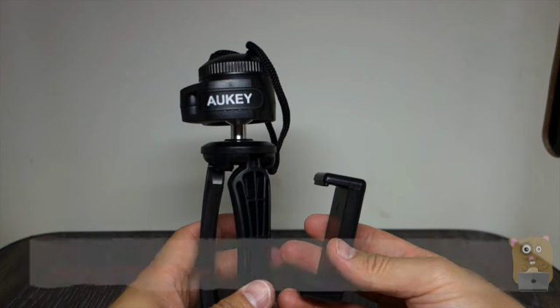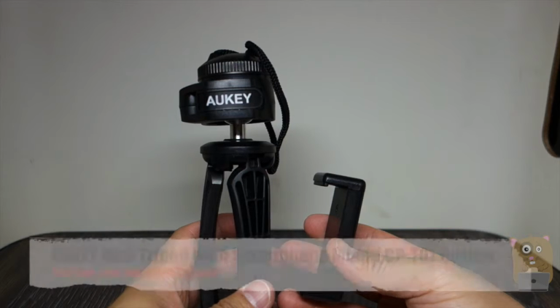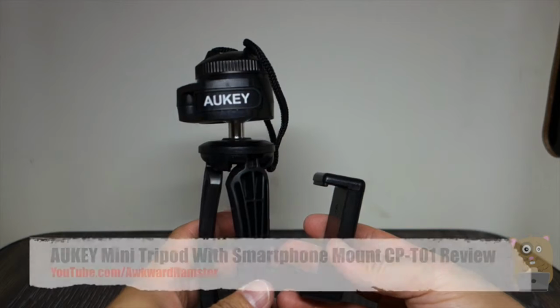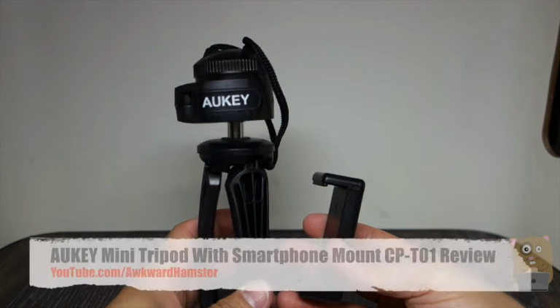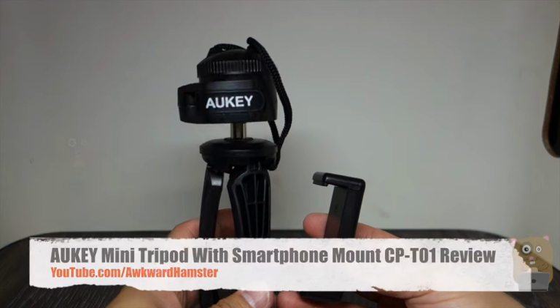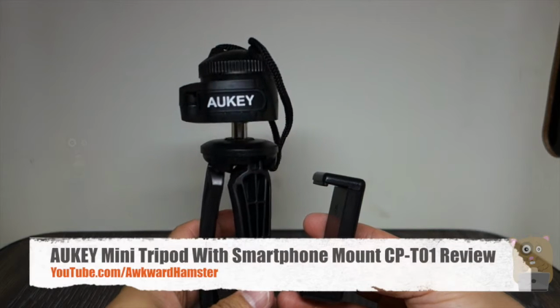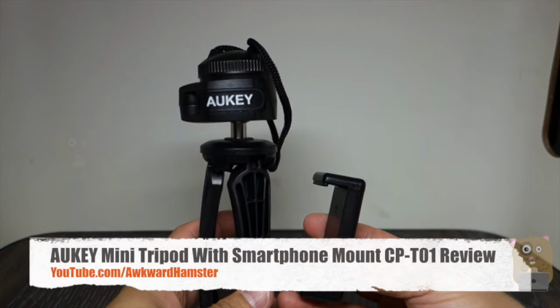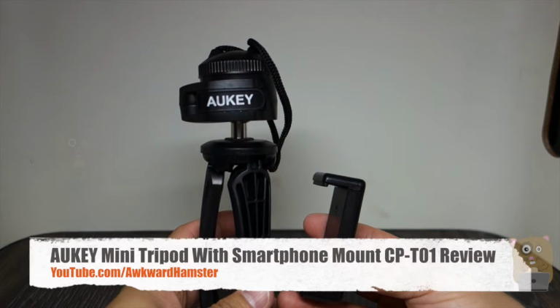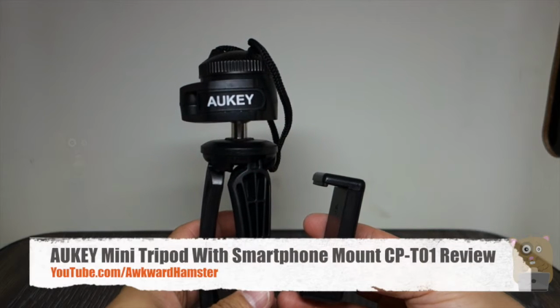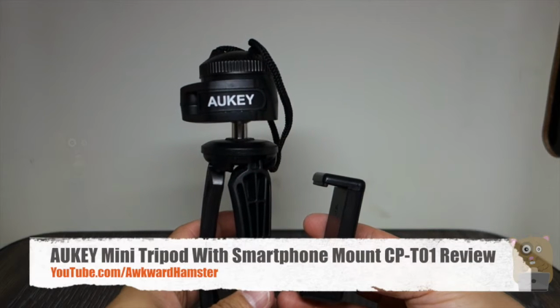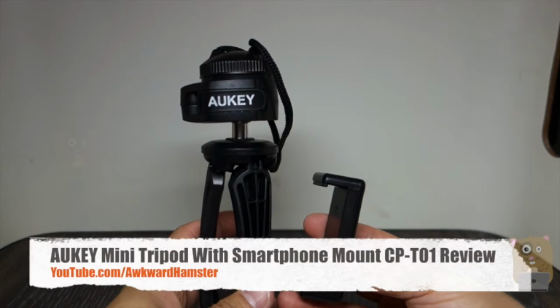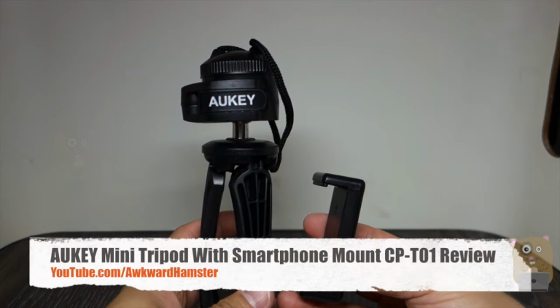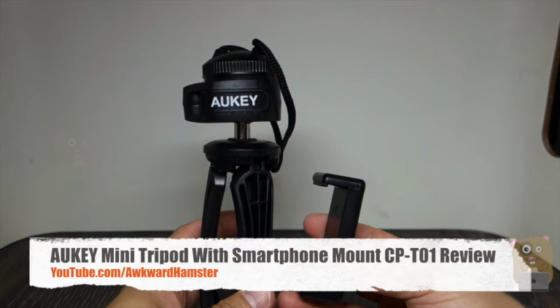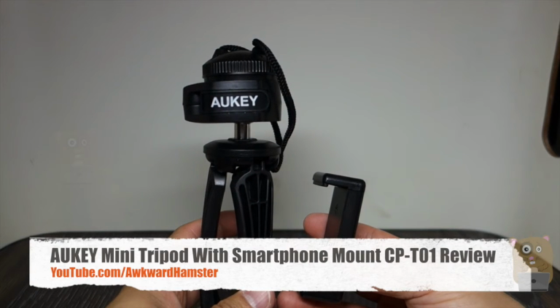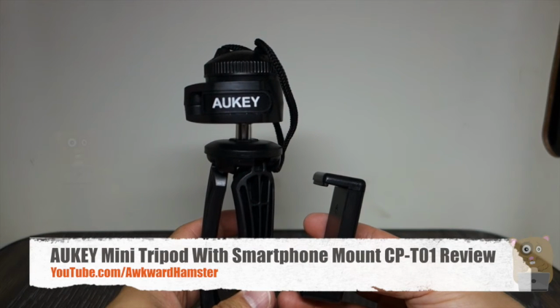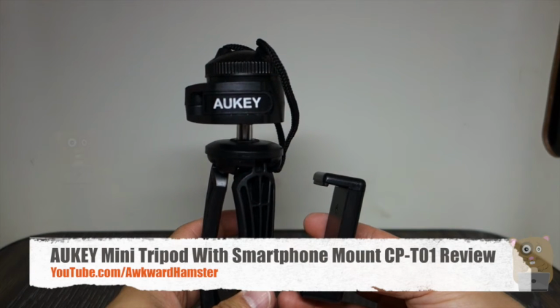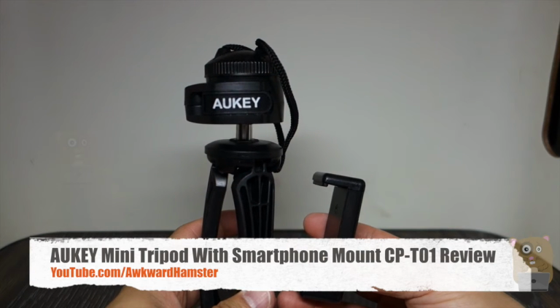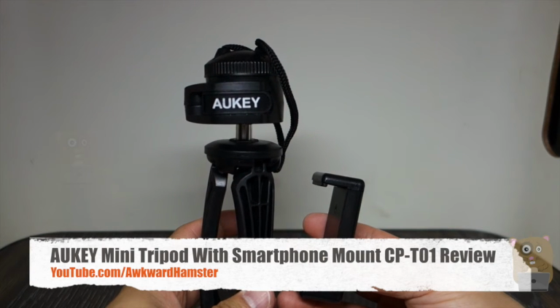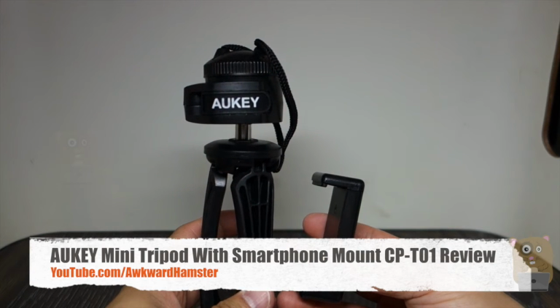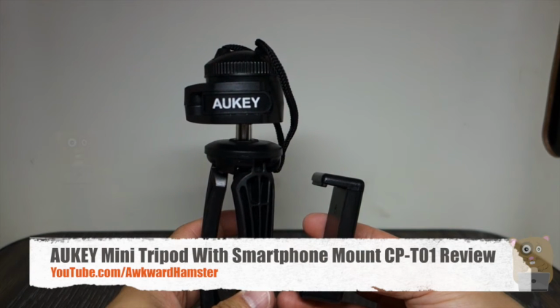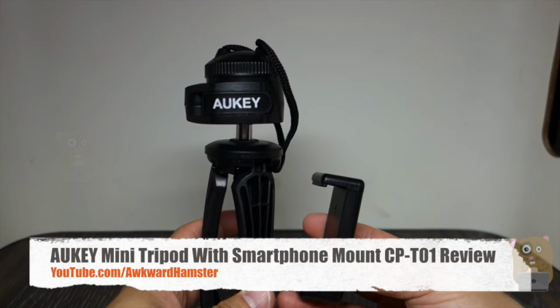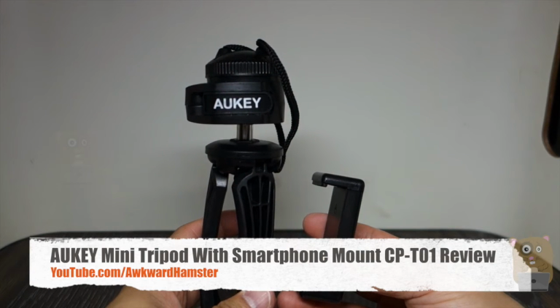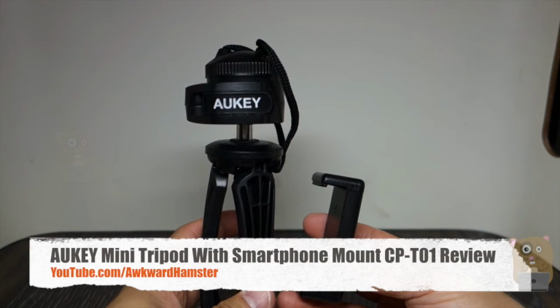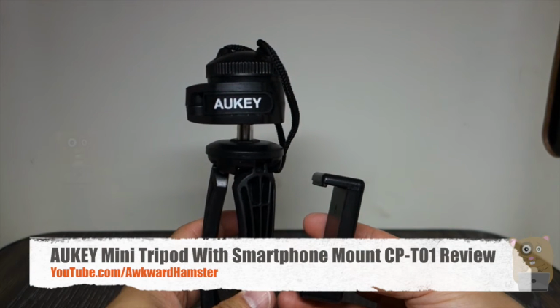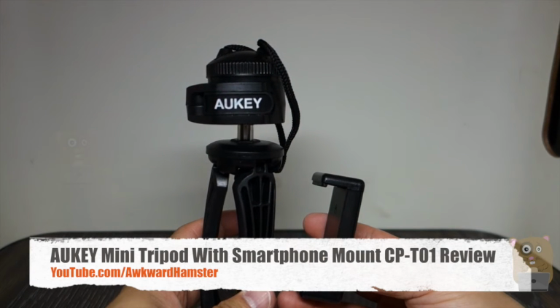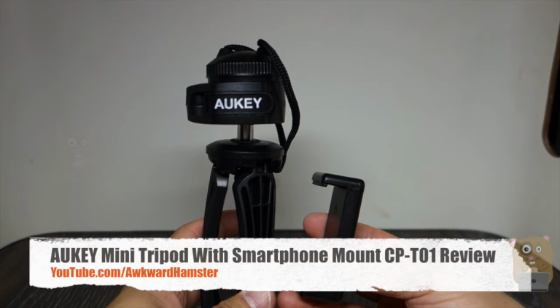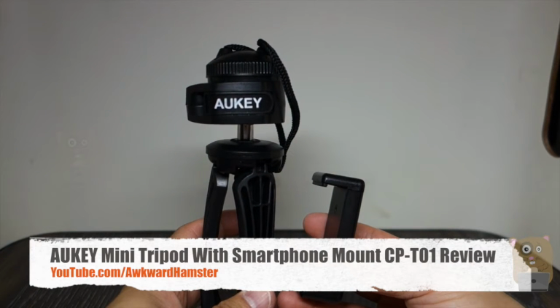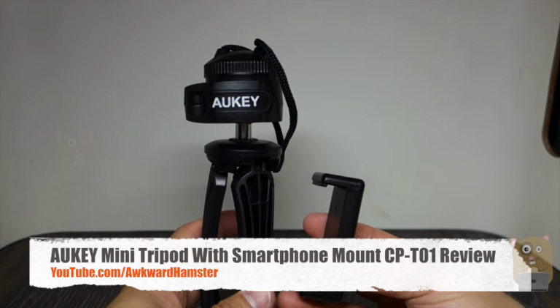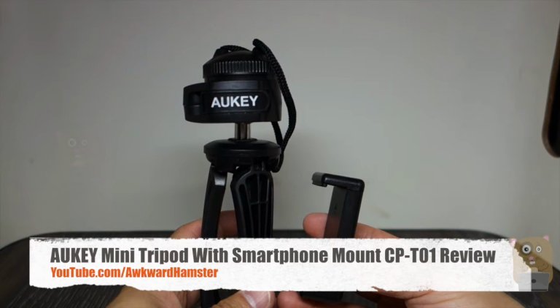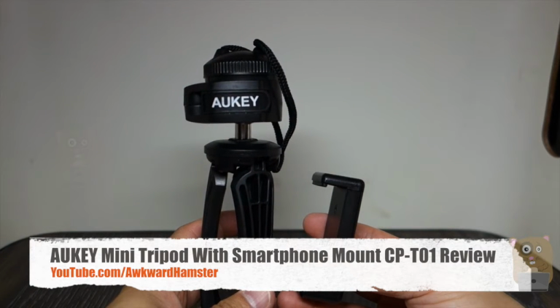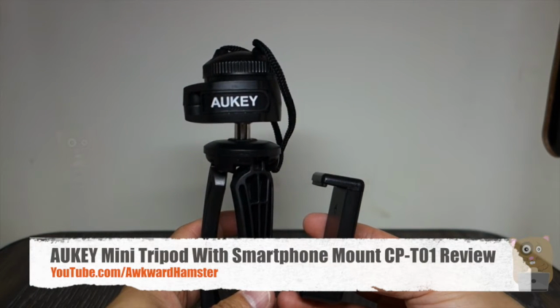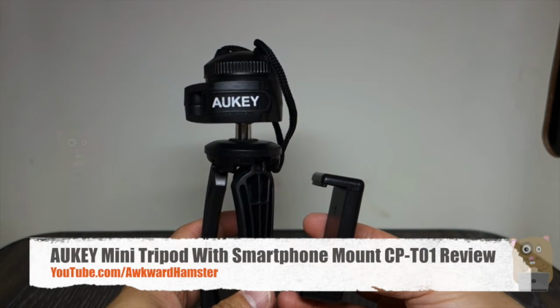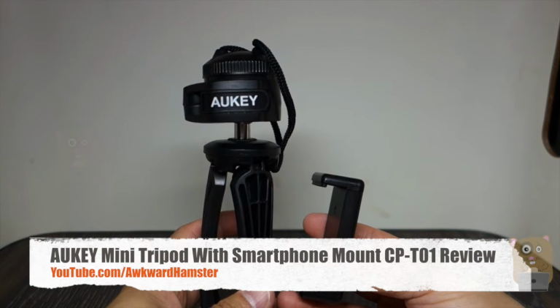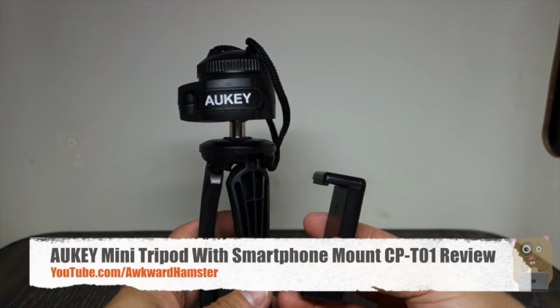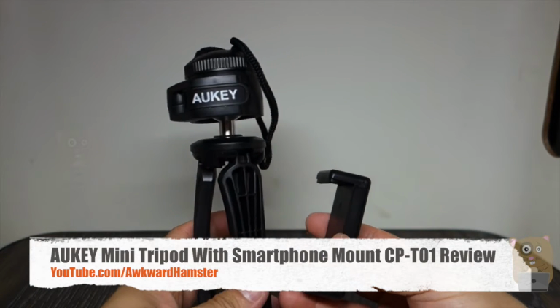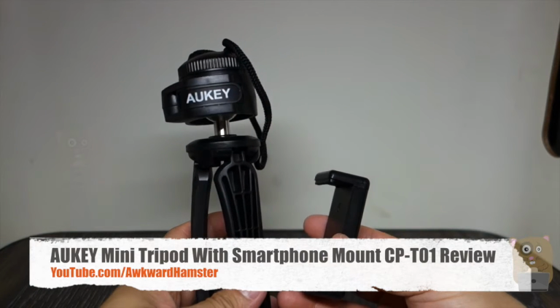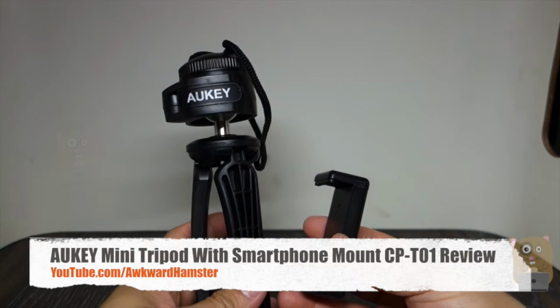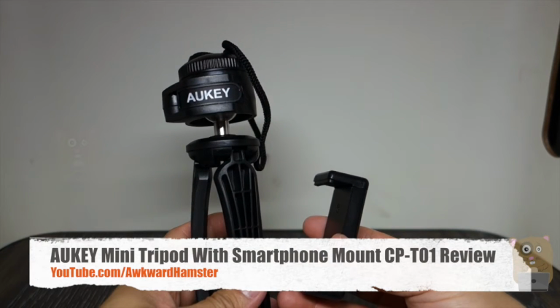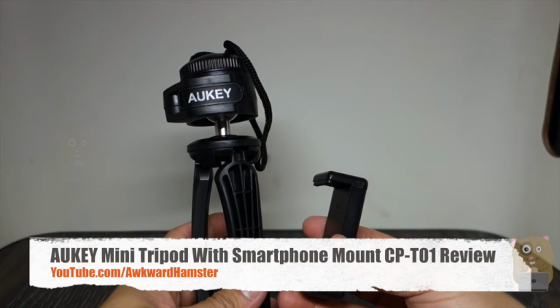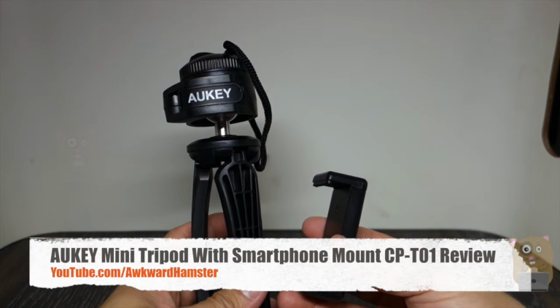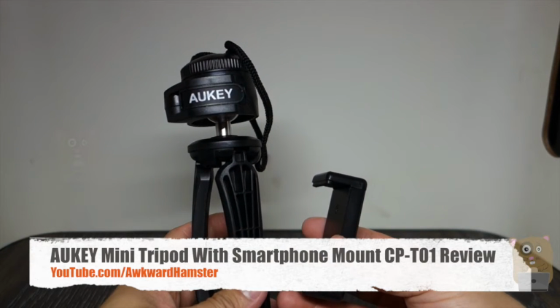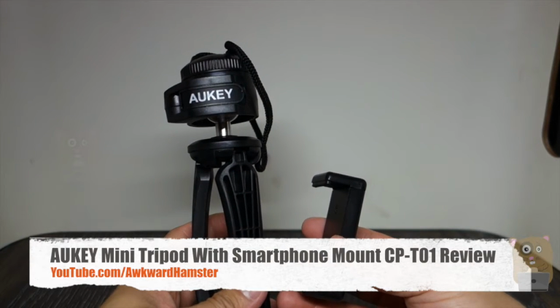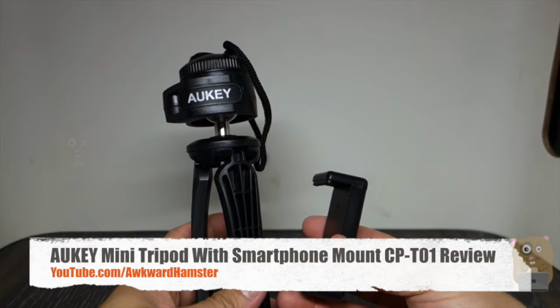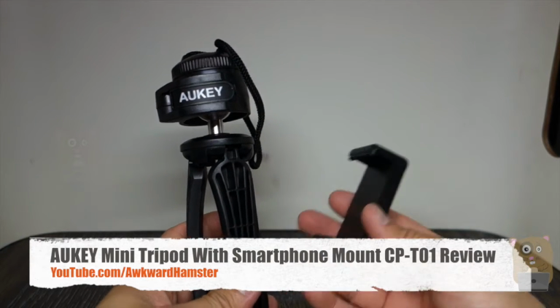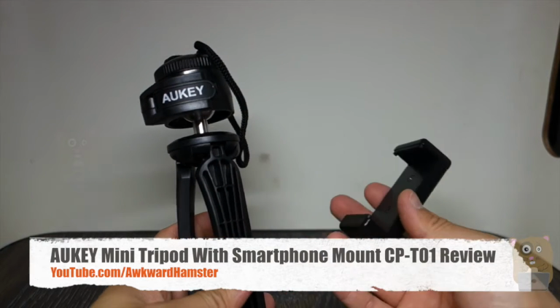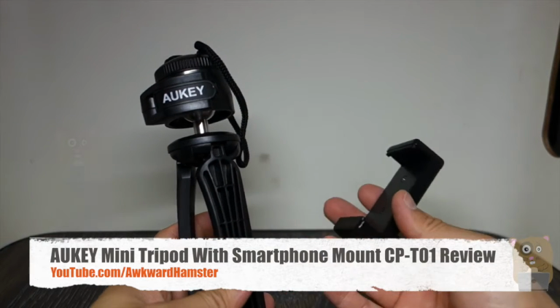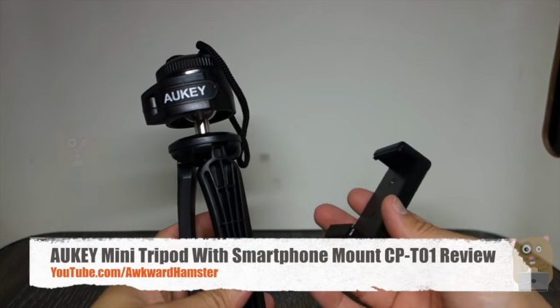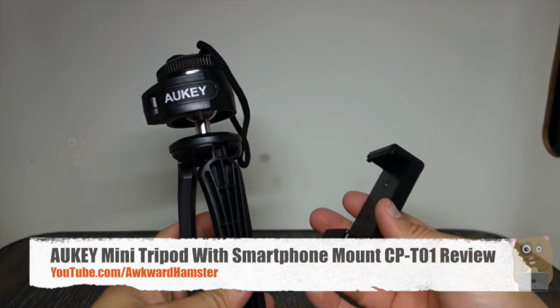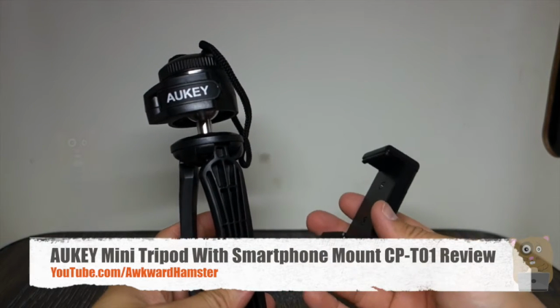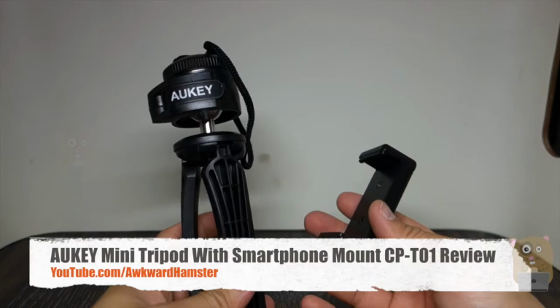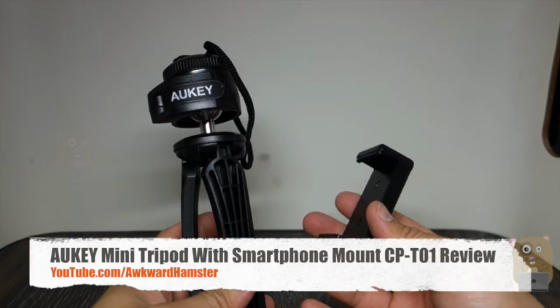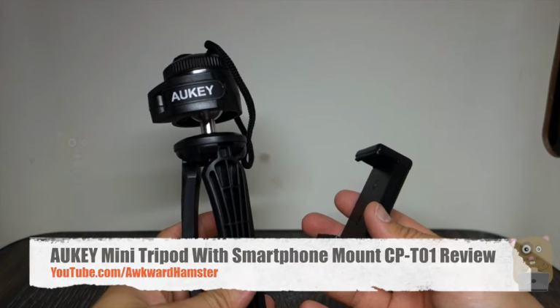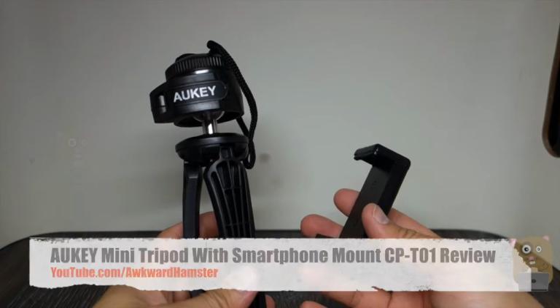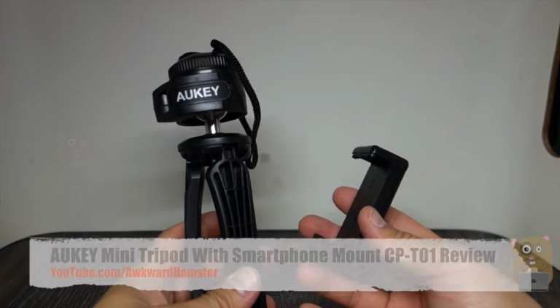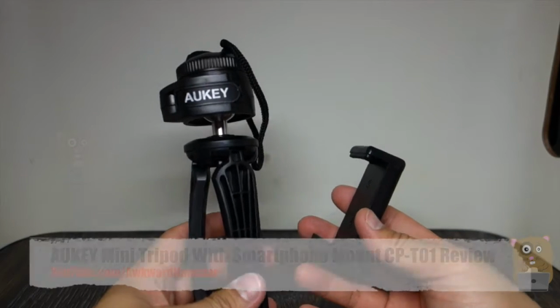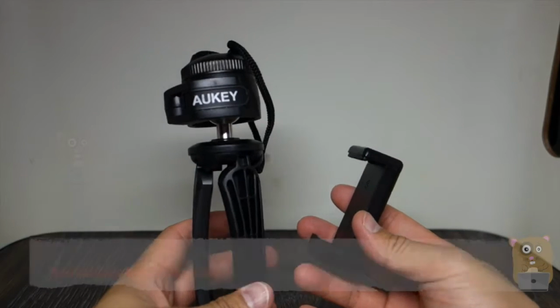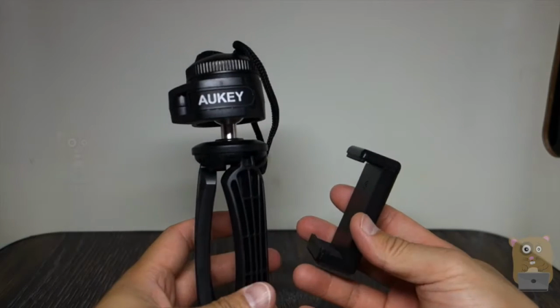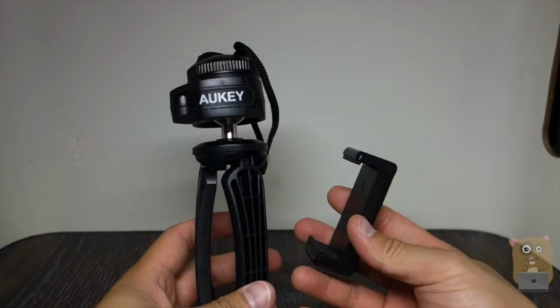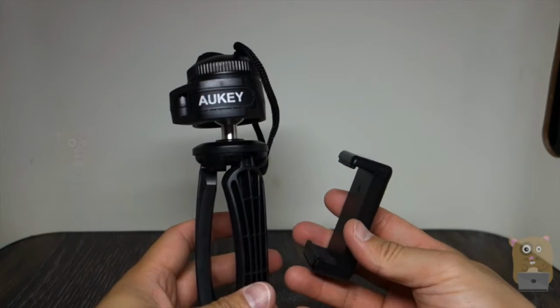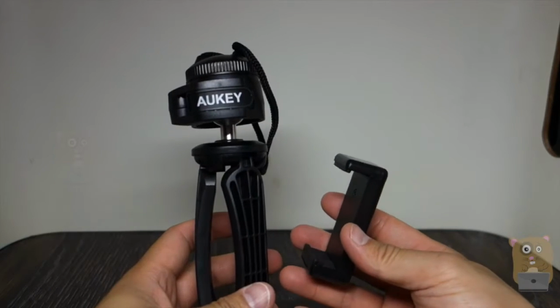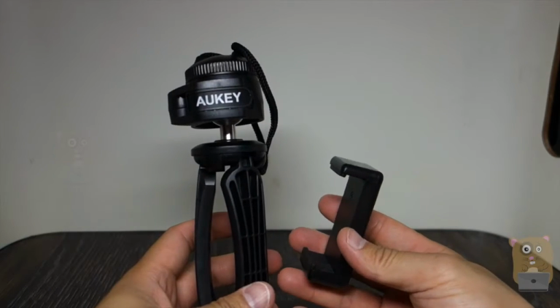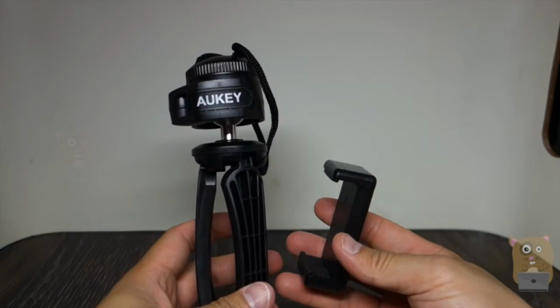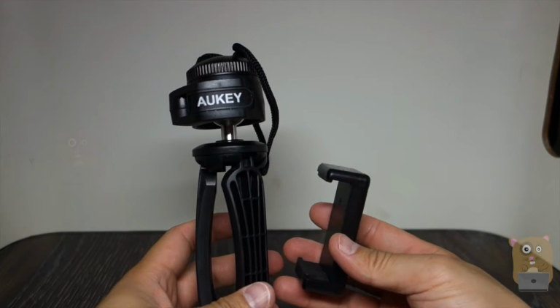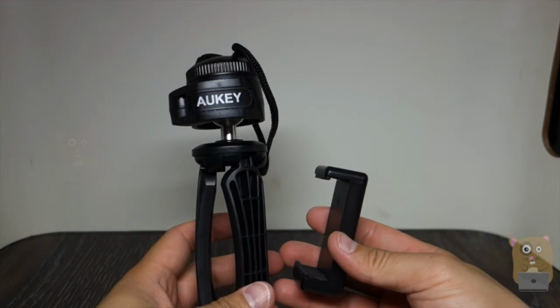Hi and welcome to Ogre Hamster. Today I'll be reviewing this all-key mini tripod and smartphone mount. The model is CP-T01.